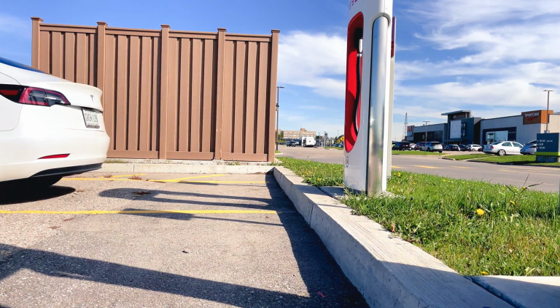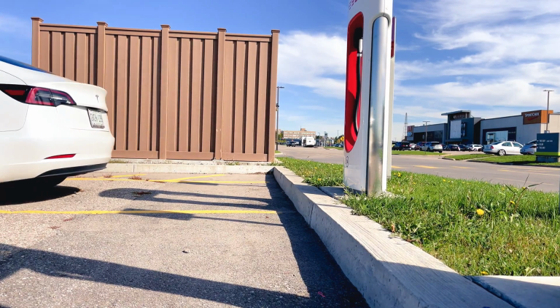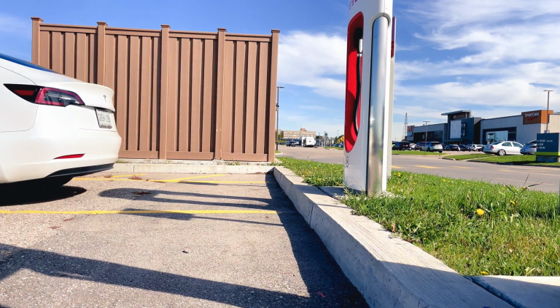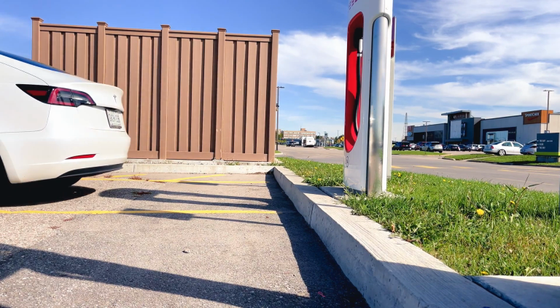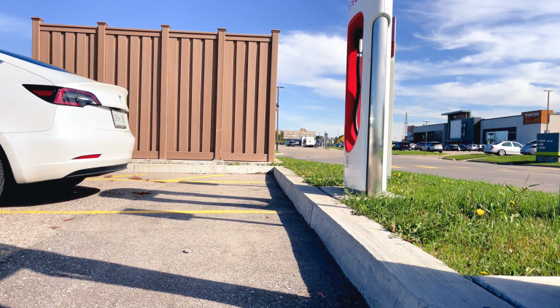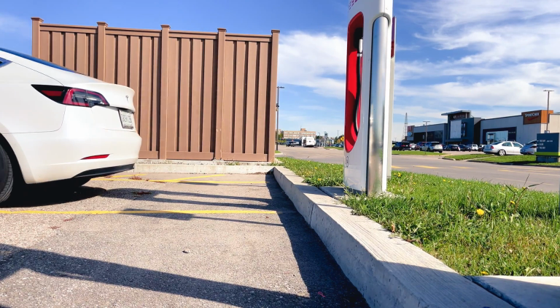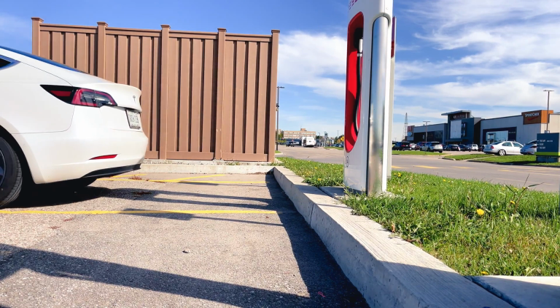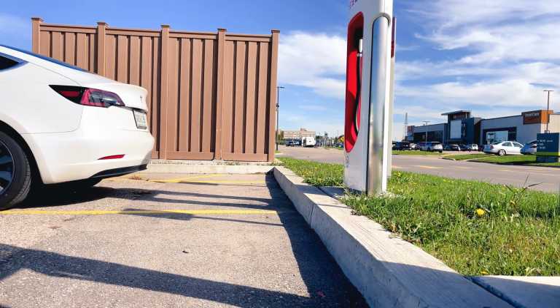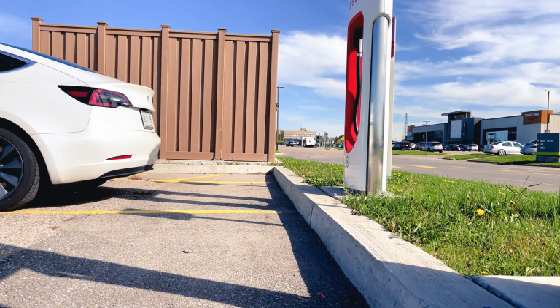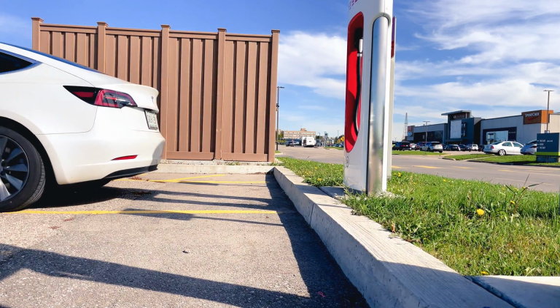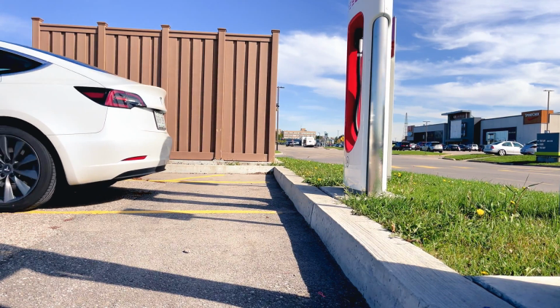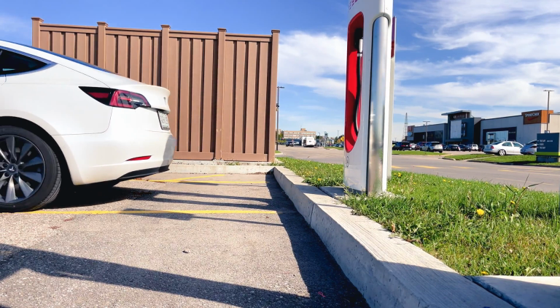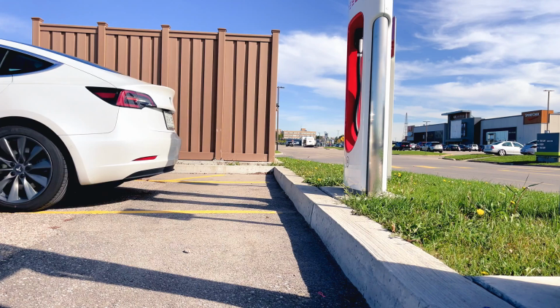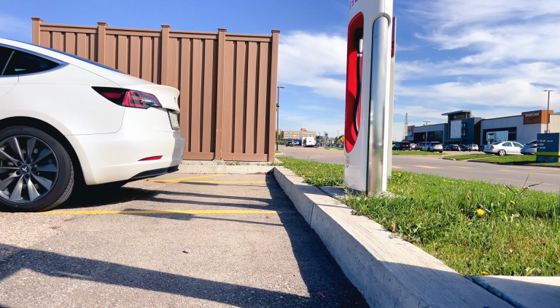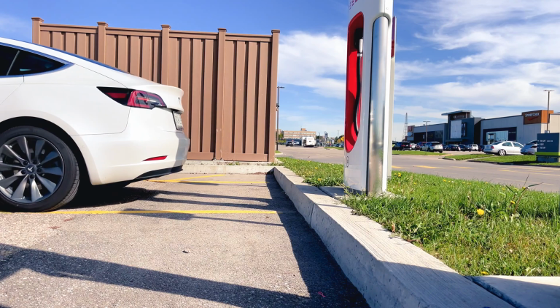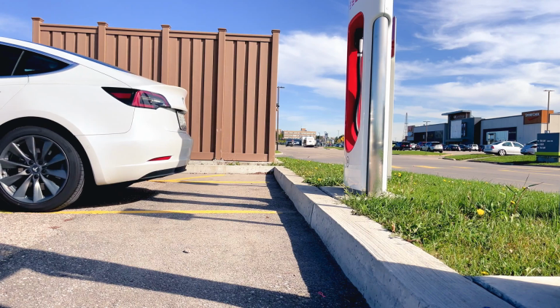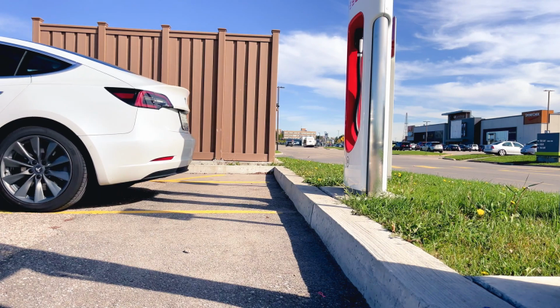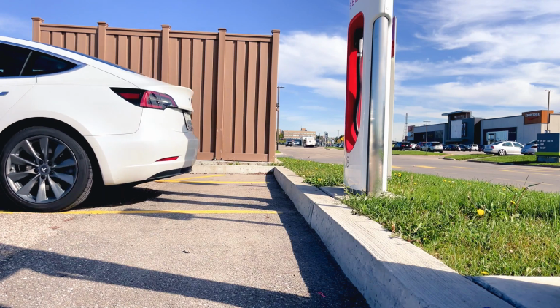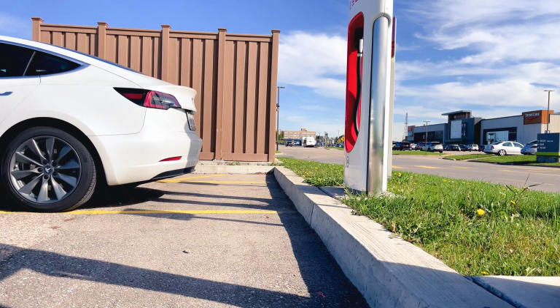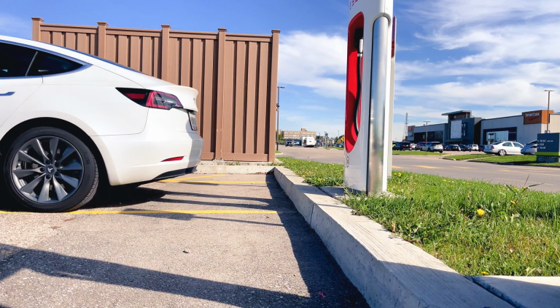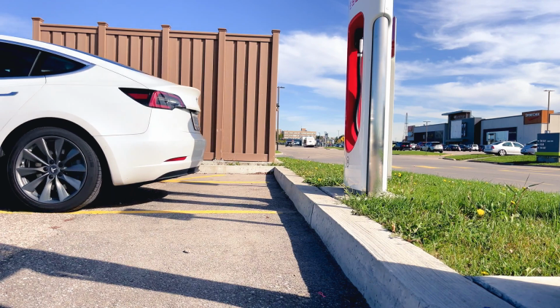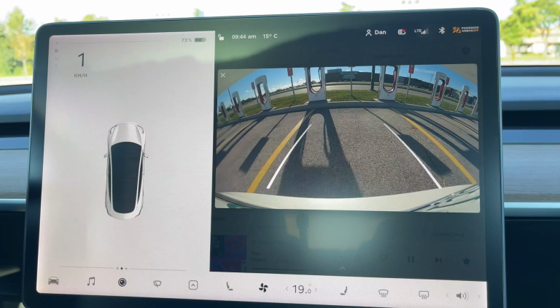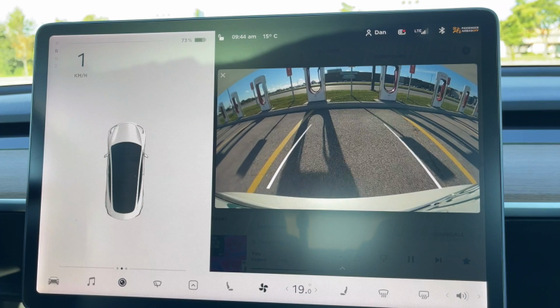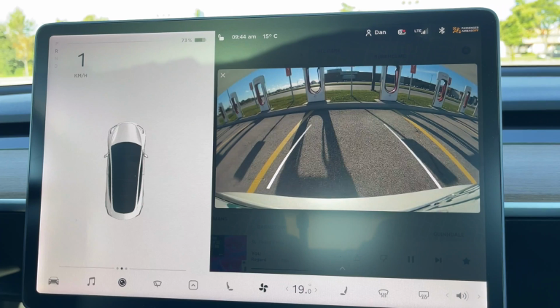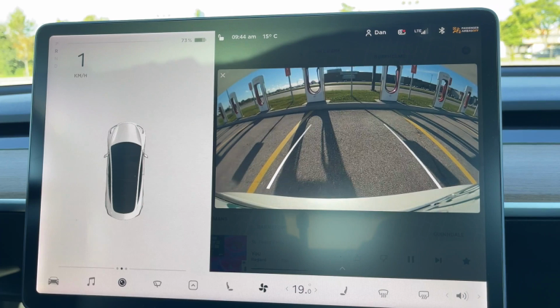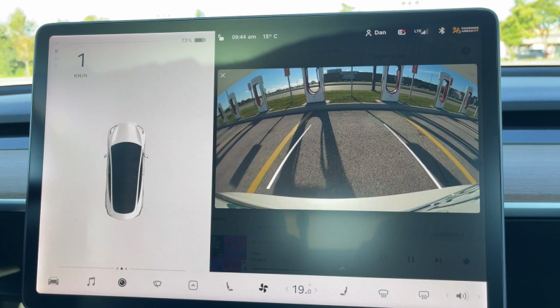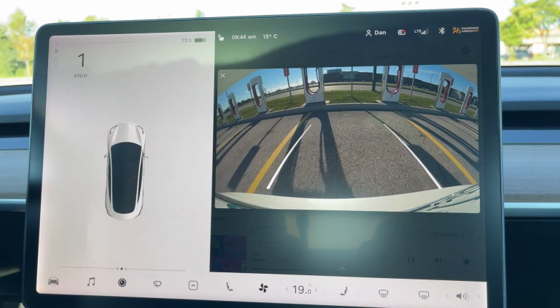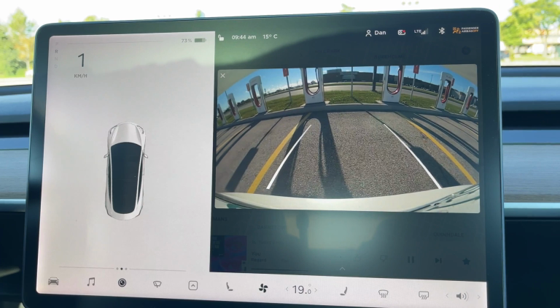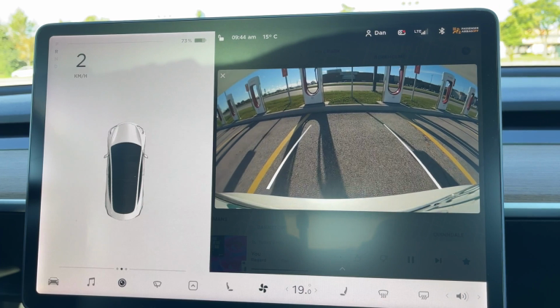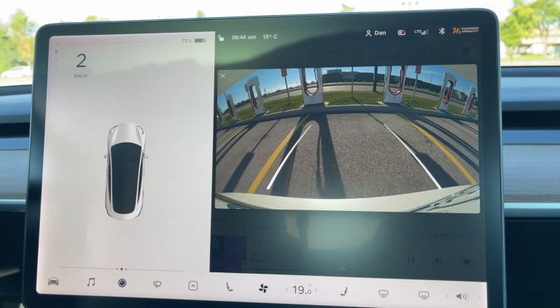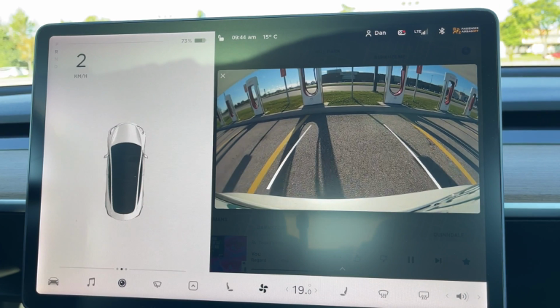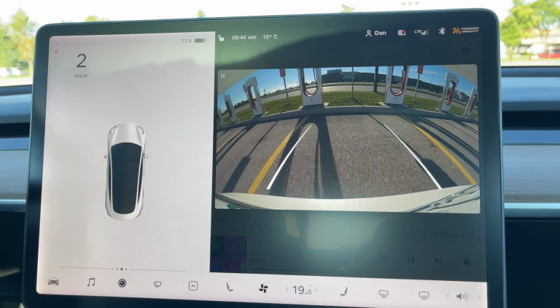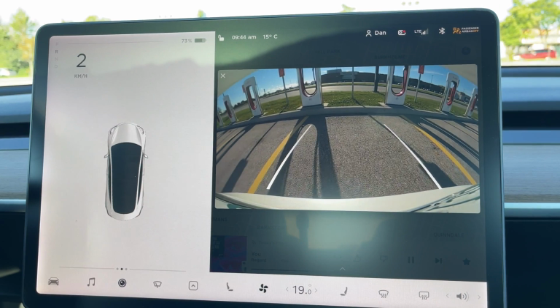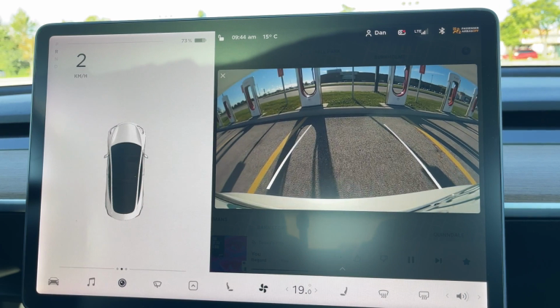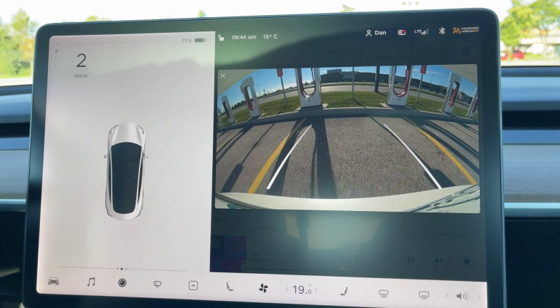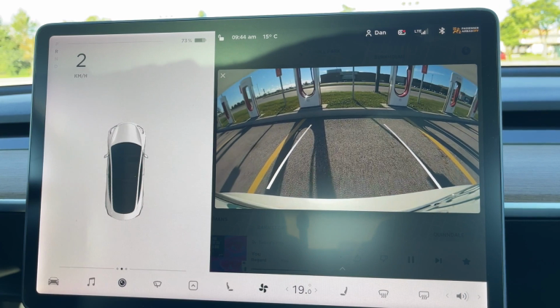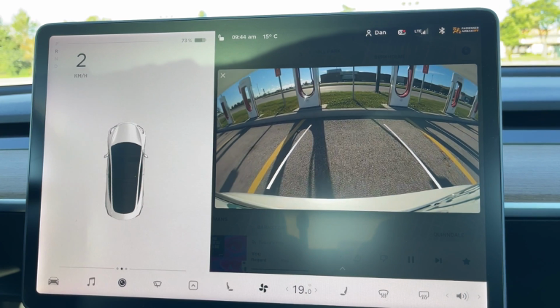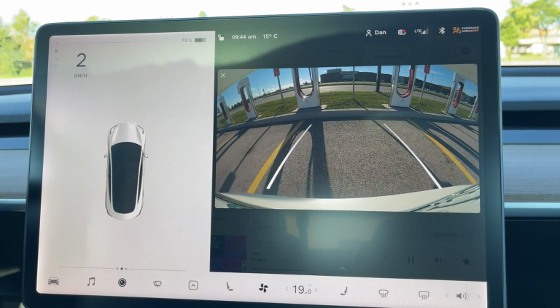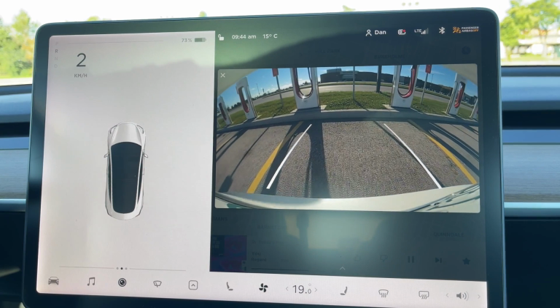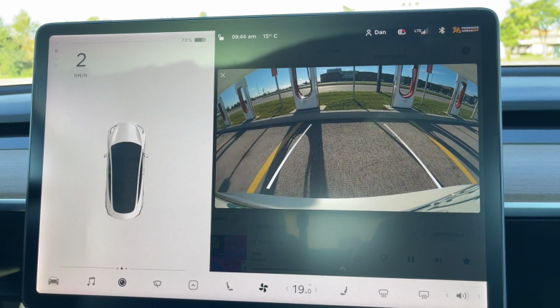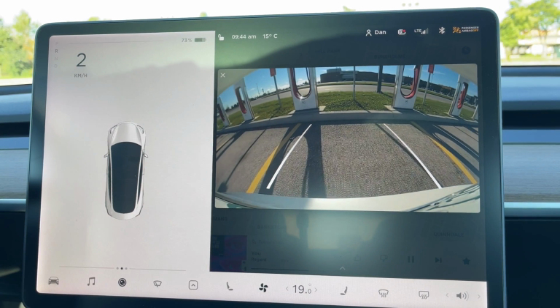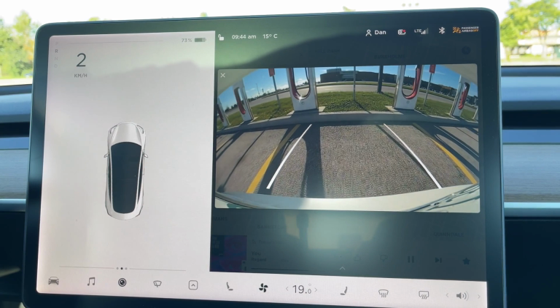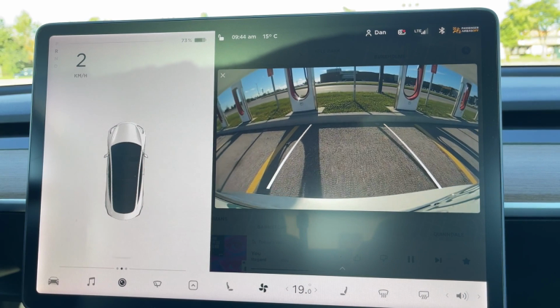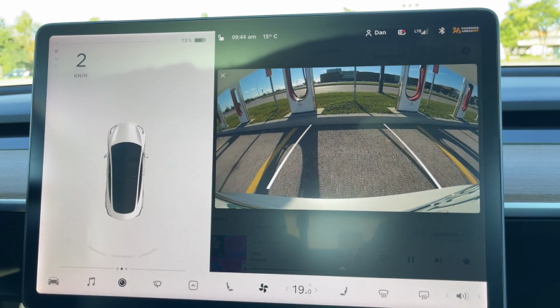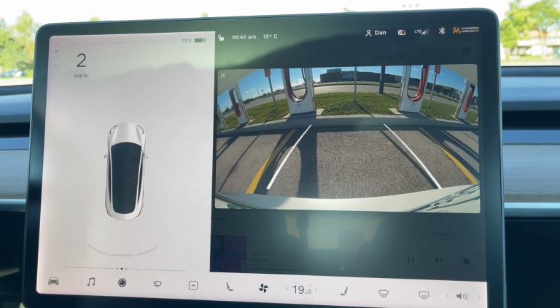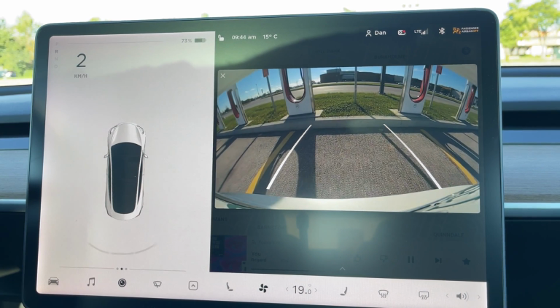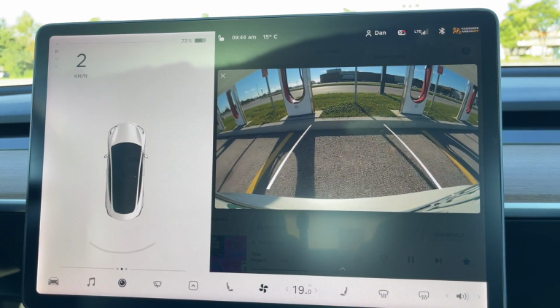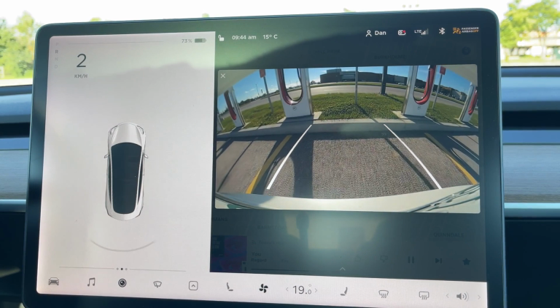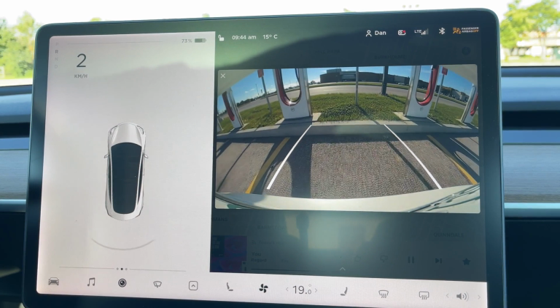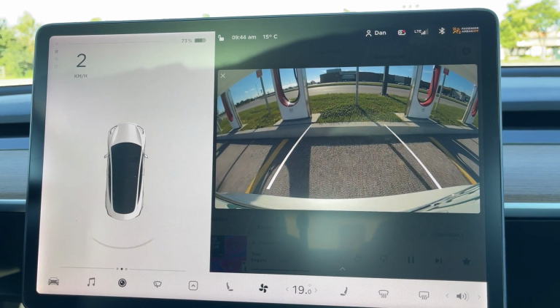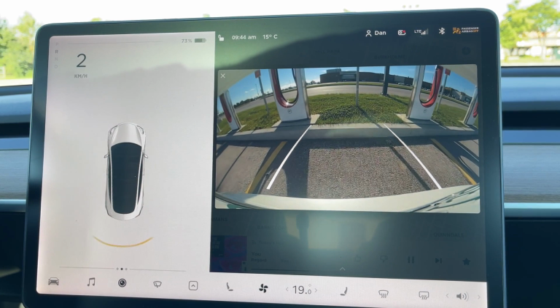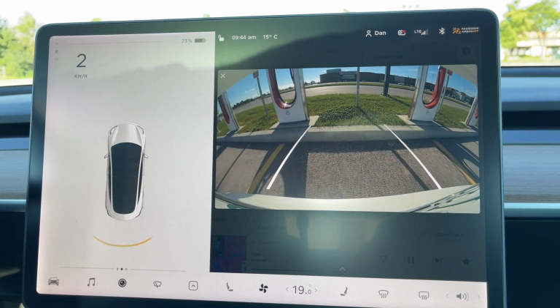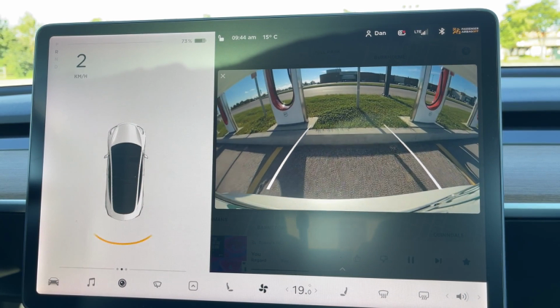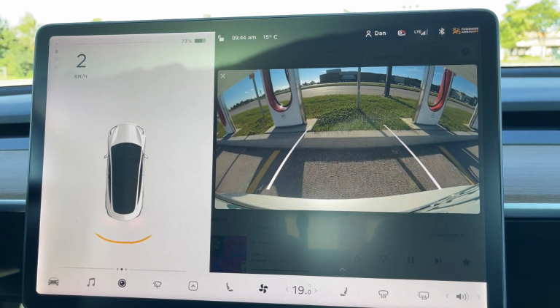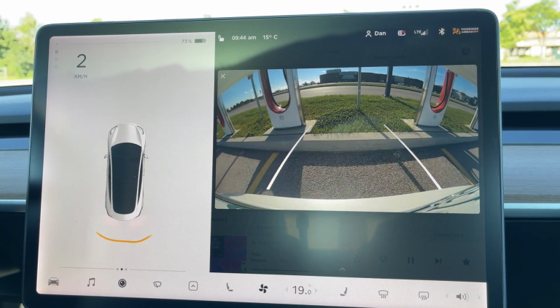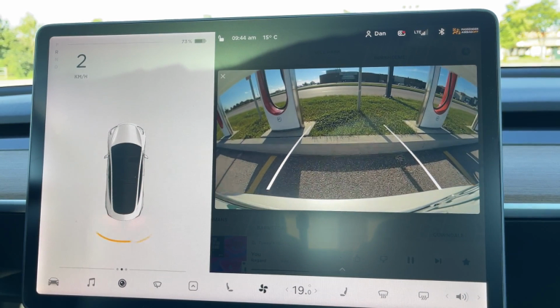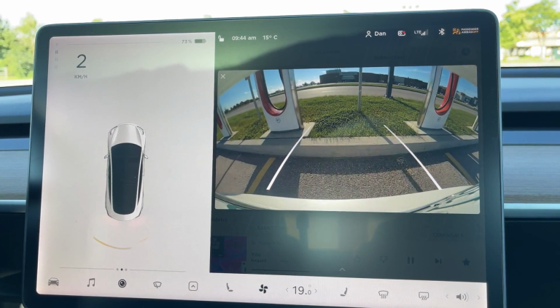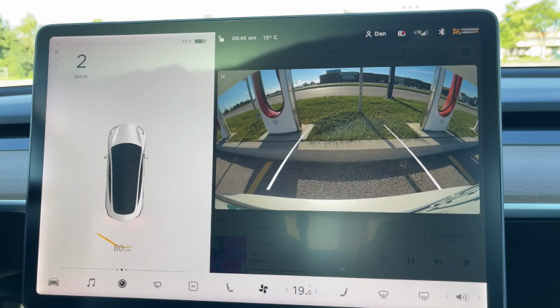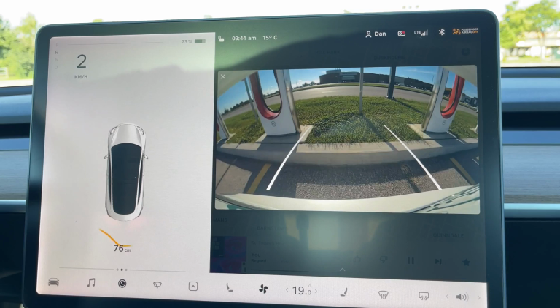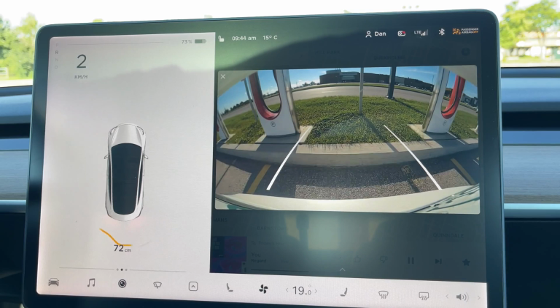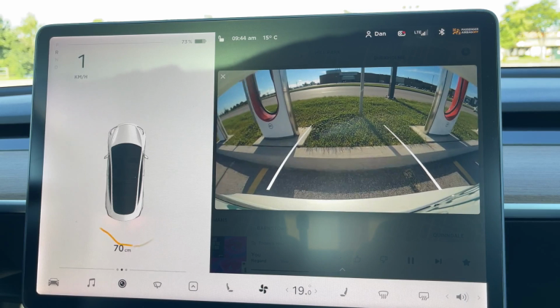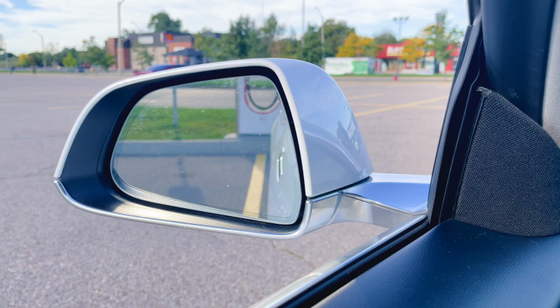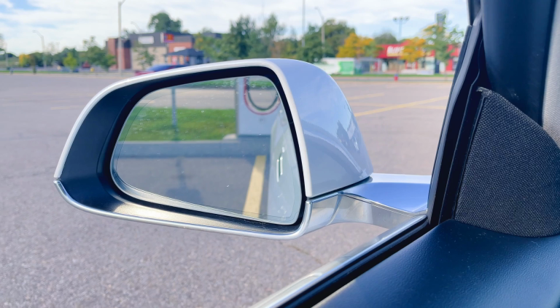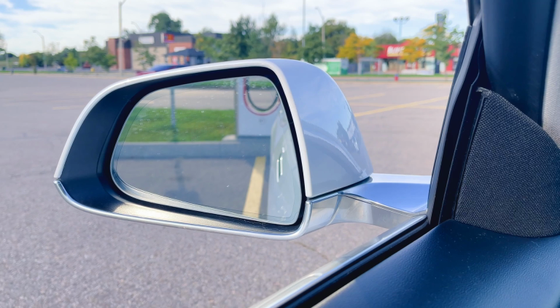Once you've decided on a stall, carefully back all the way in. The charging cords are really short, so you need to get as close as possible to the left of the lane.